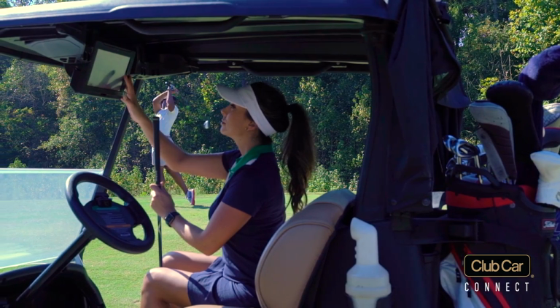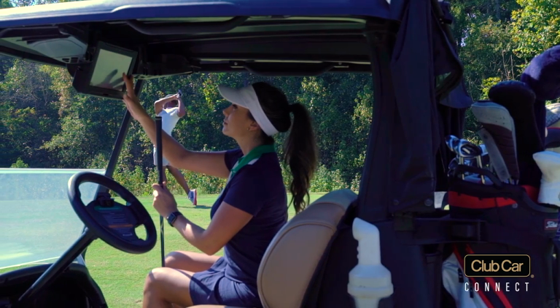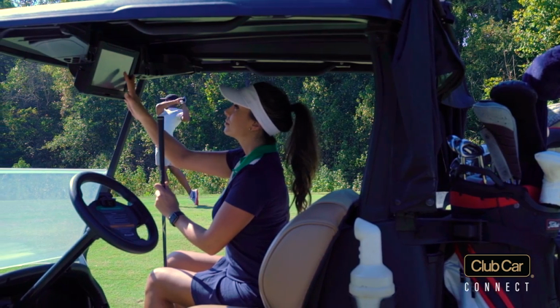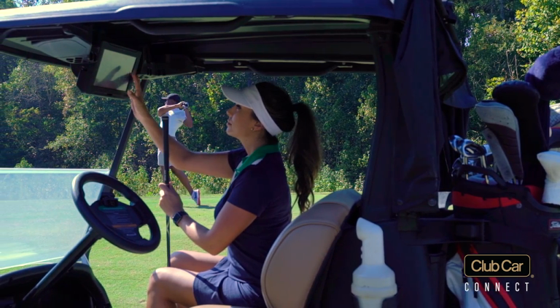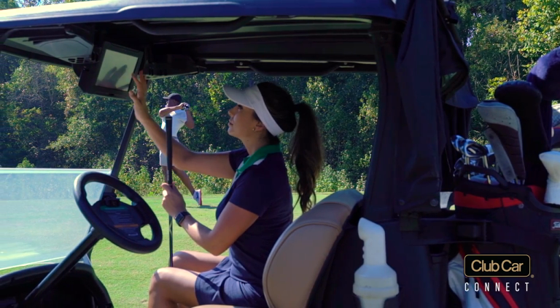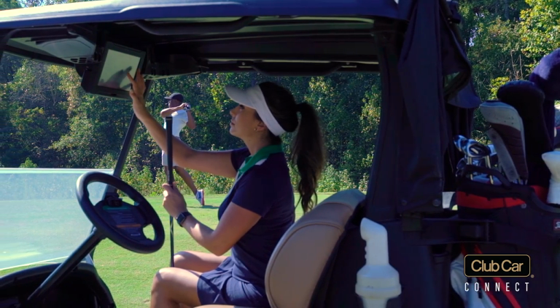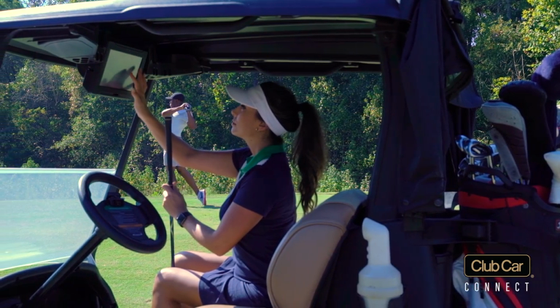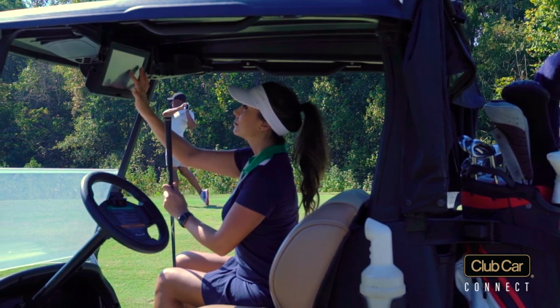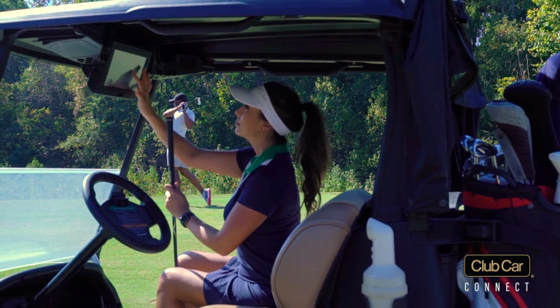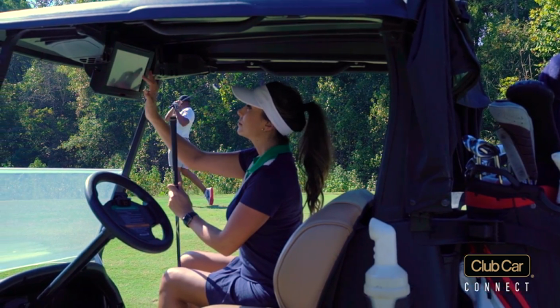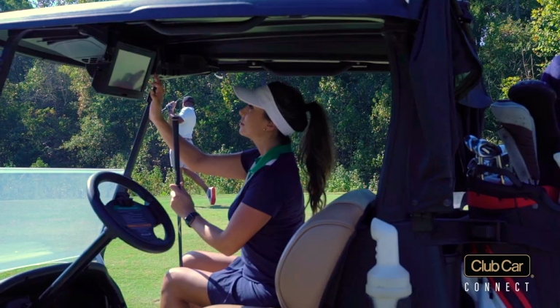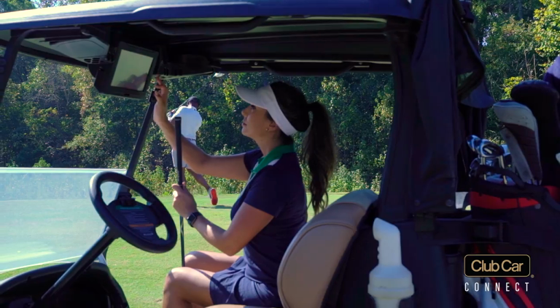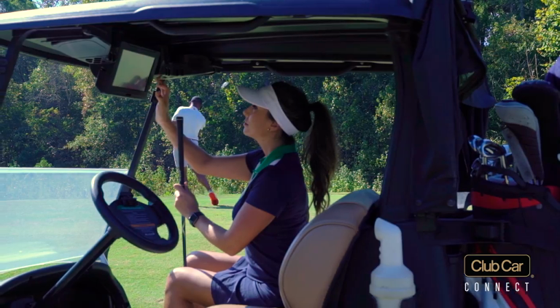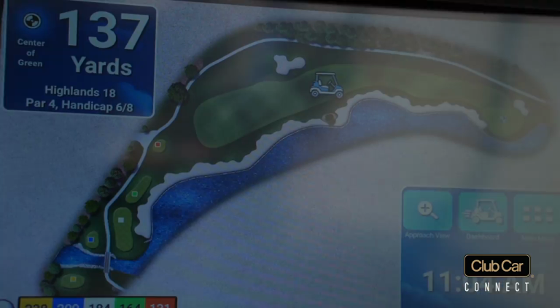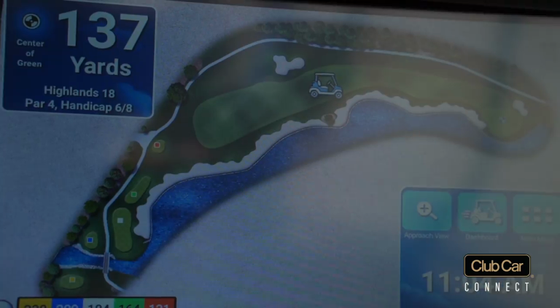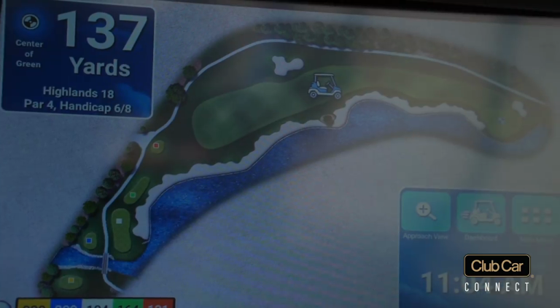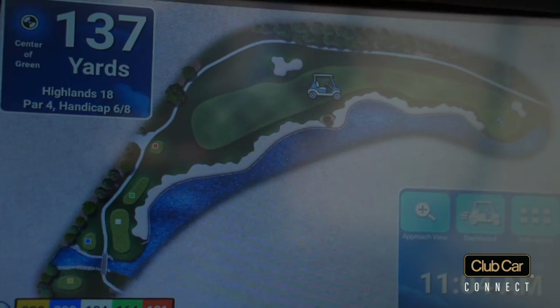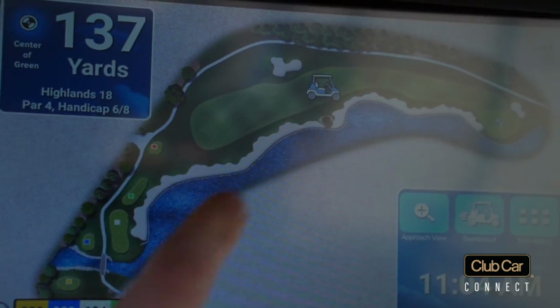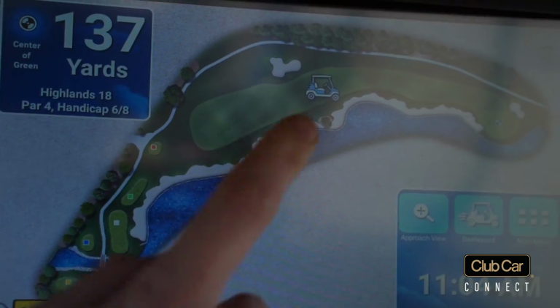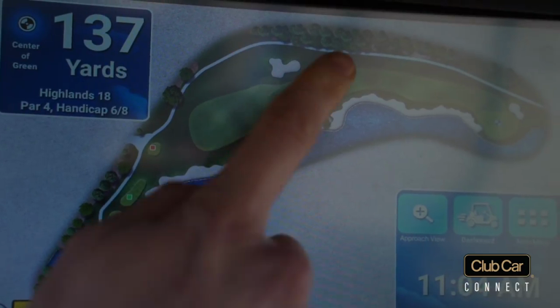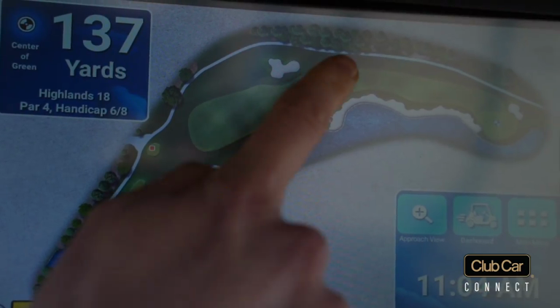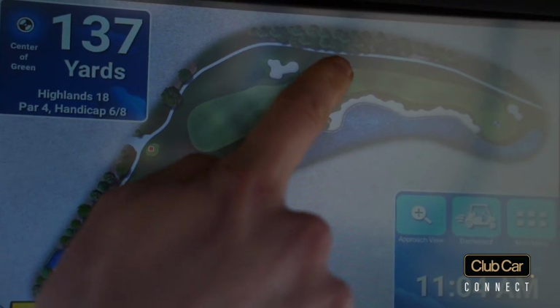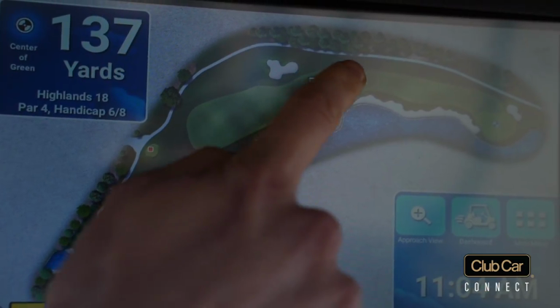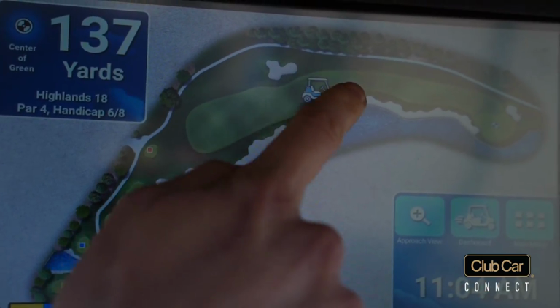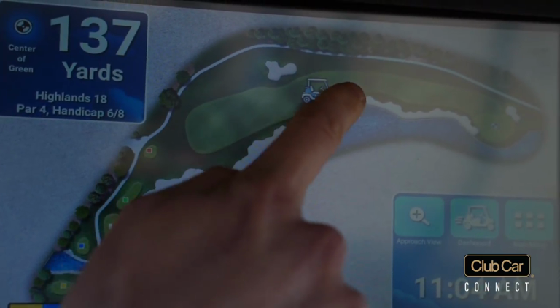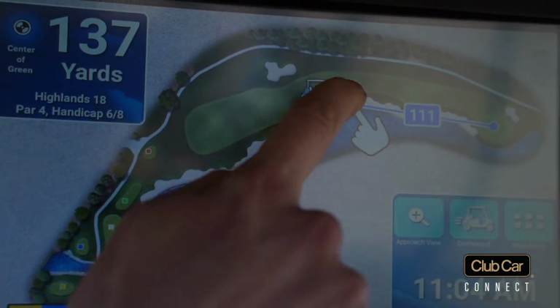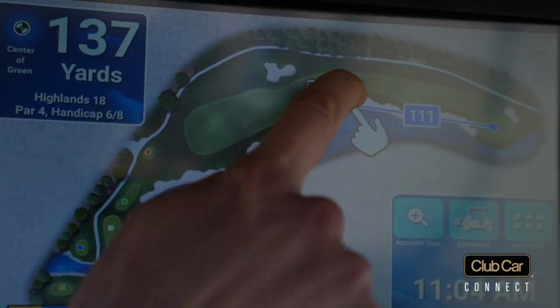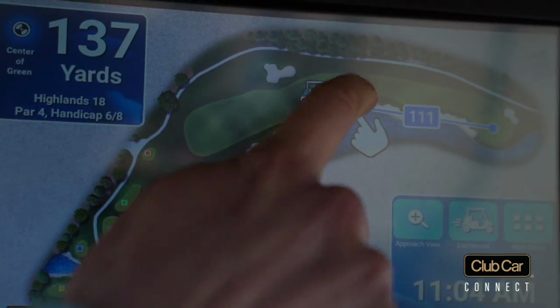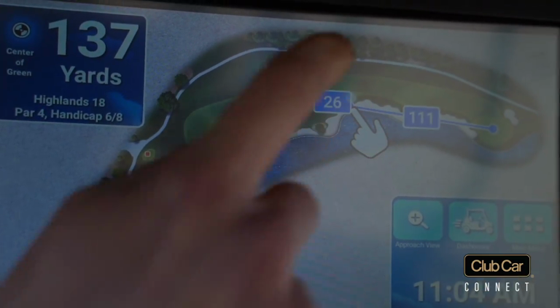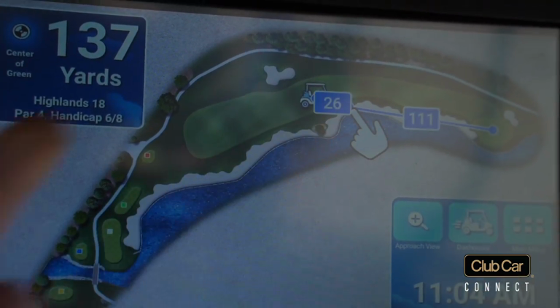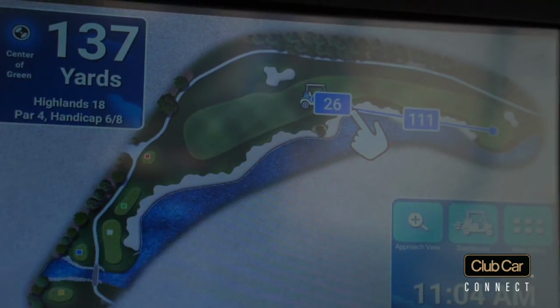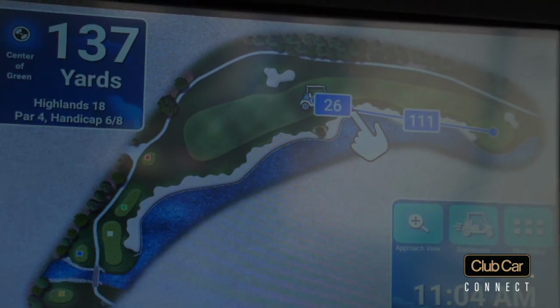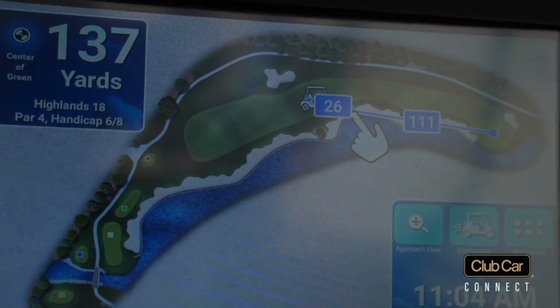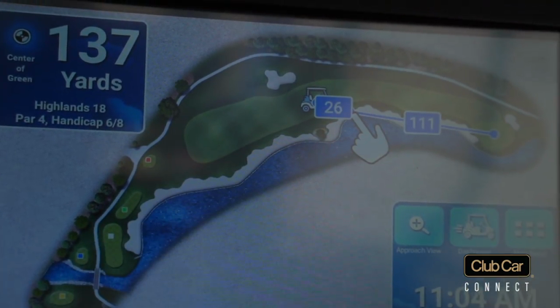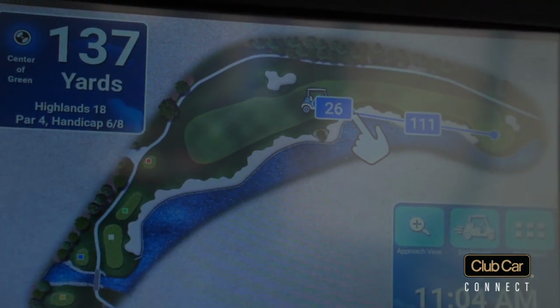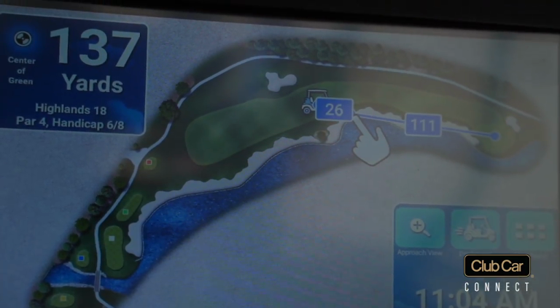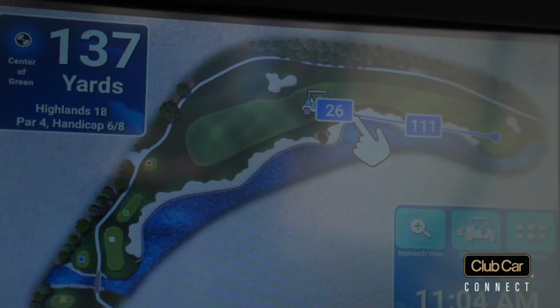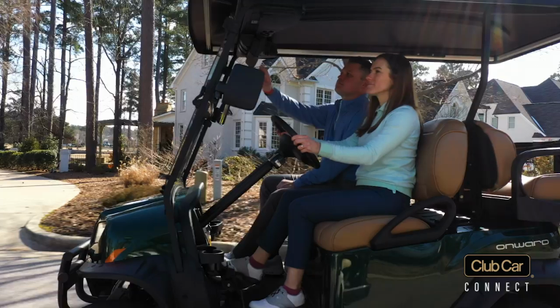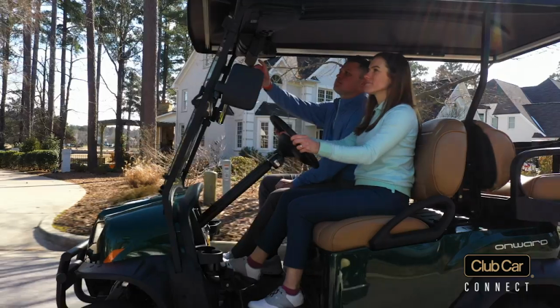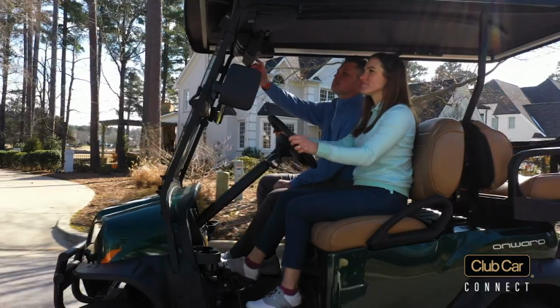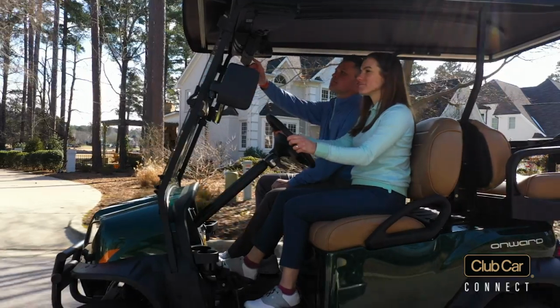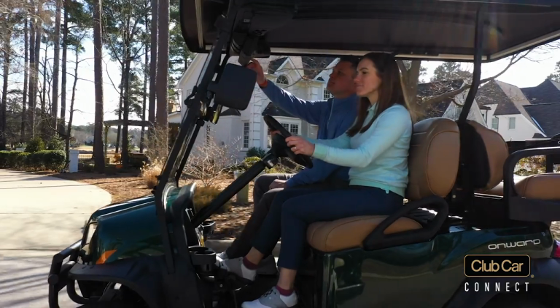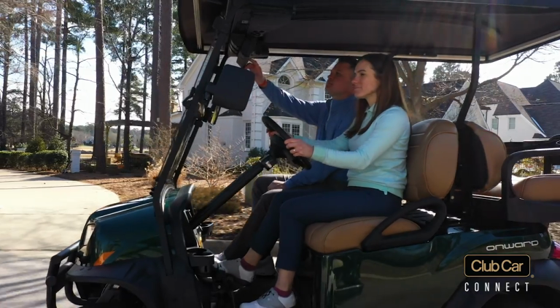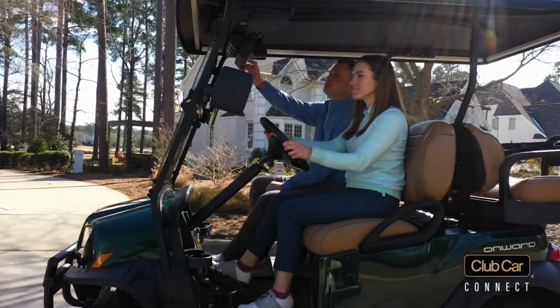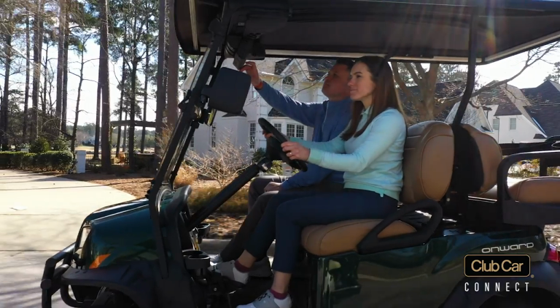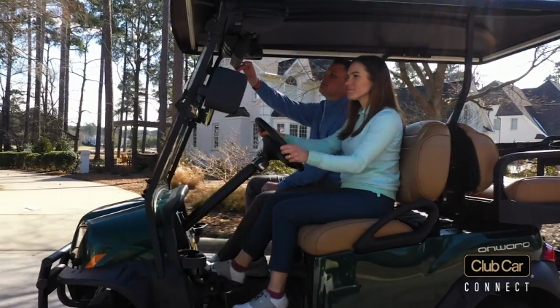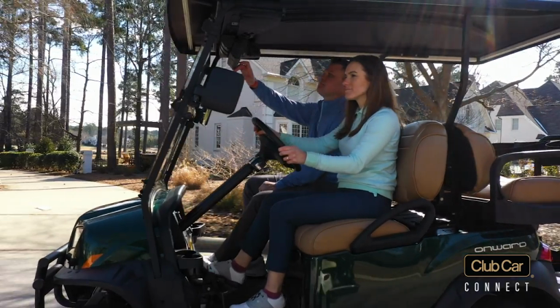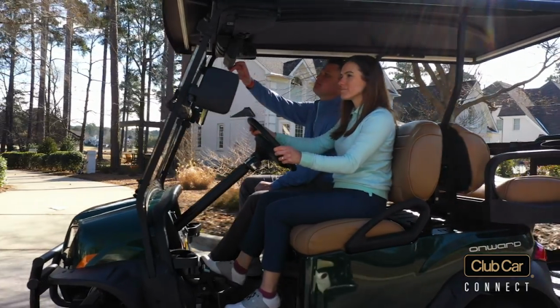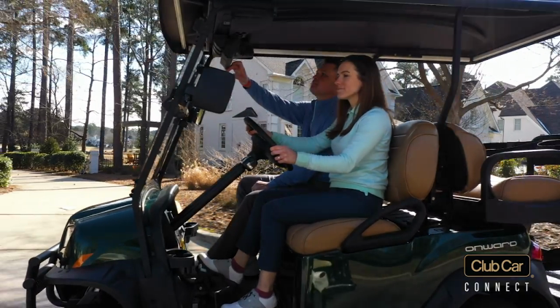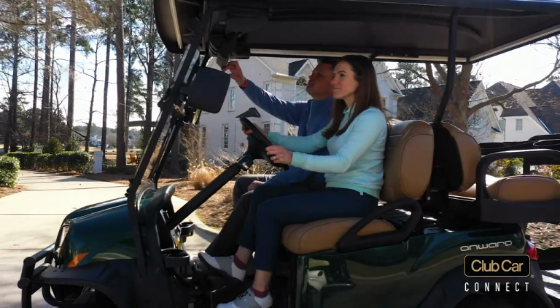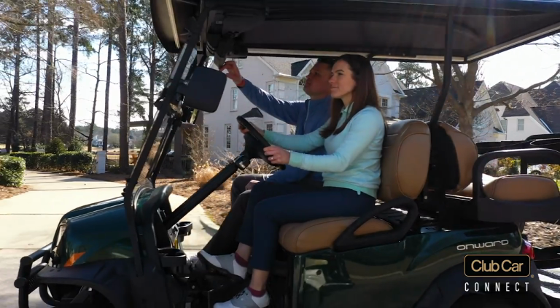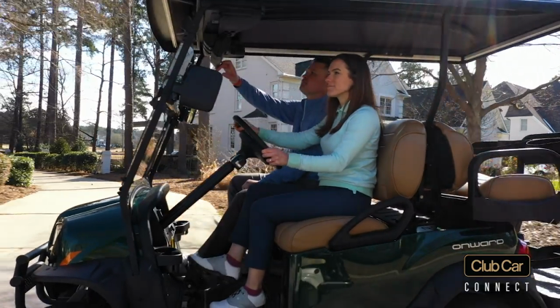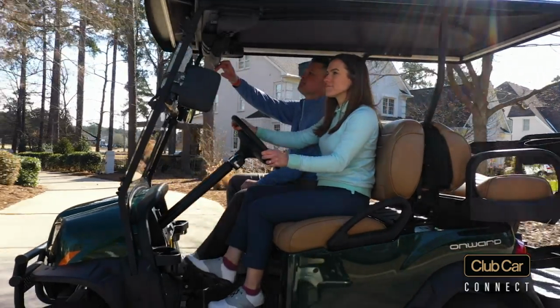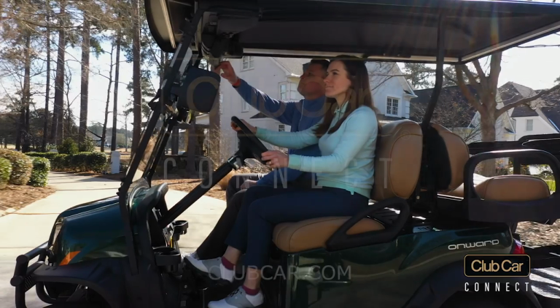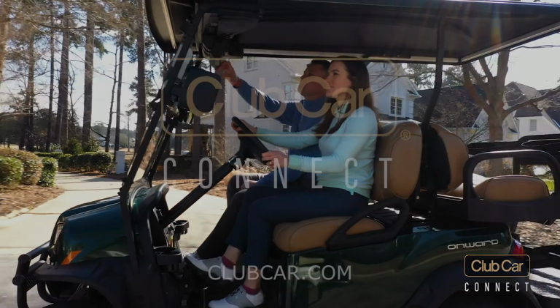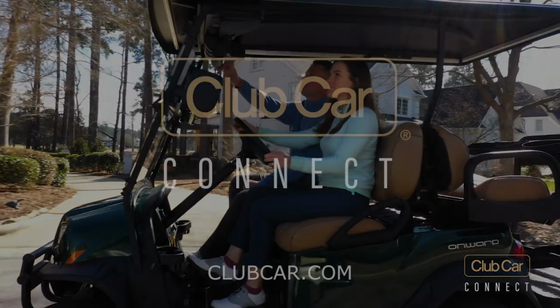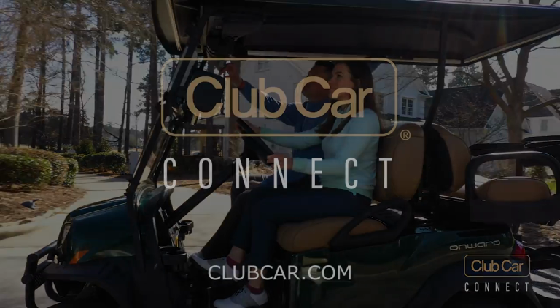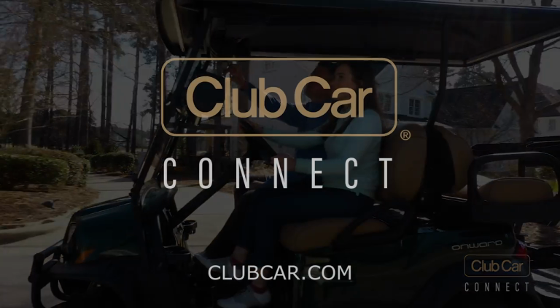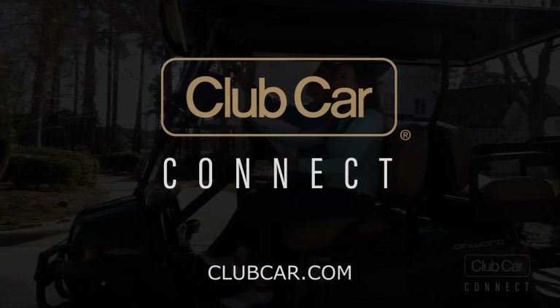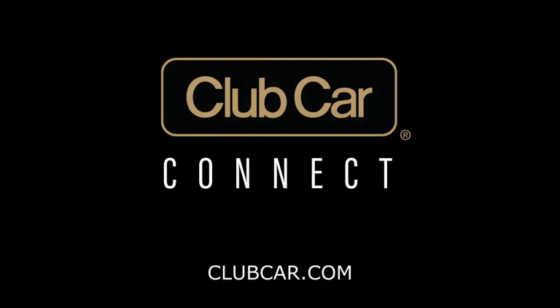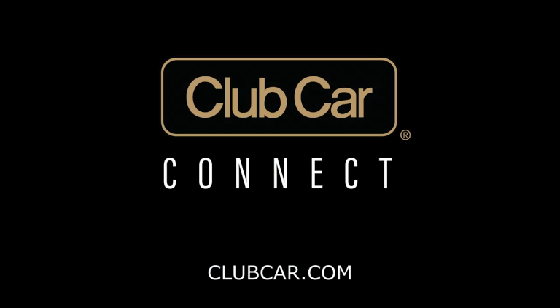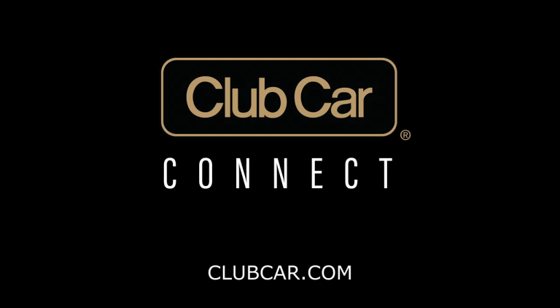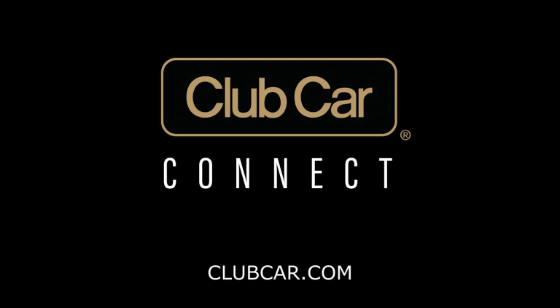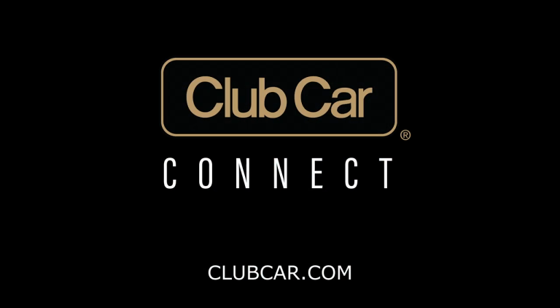Club Car Connect is here and is now compatible with all Onward vehicles. To learn more, visit clubcar.com.